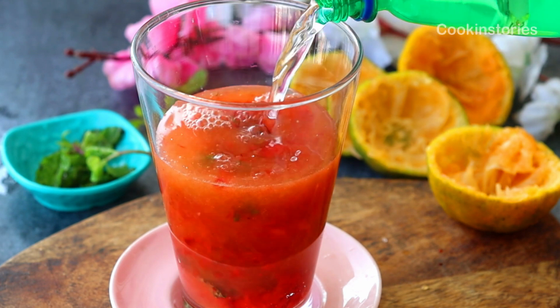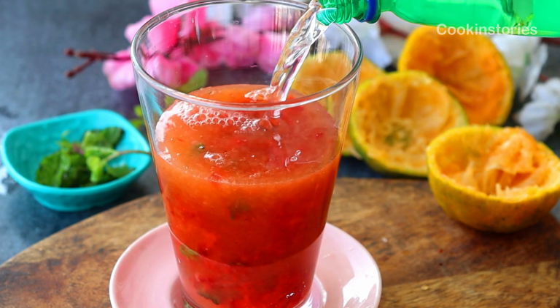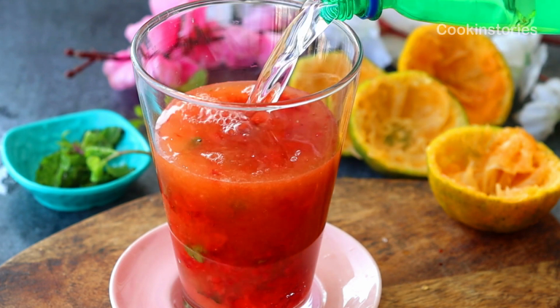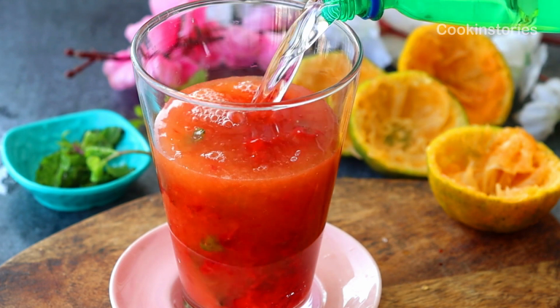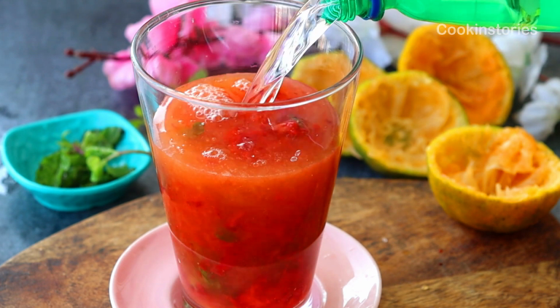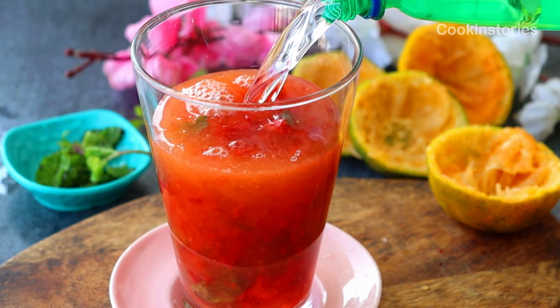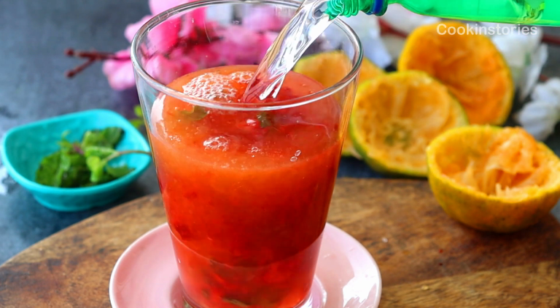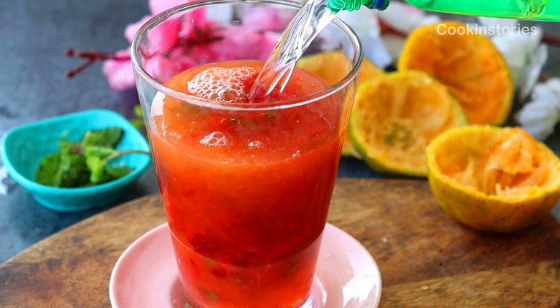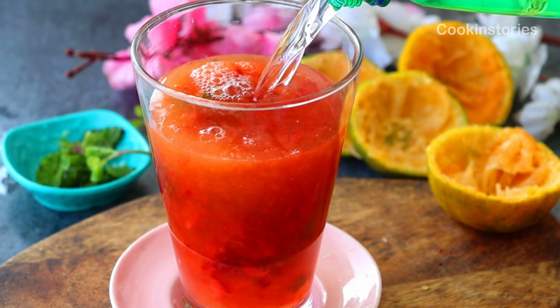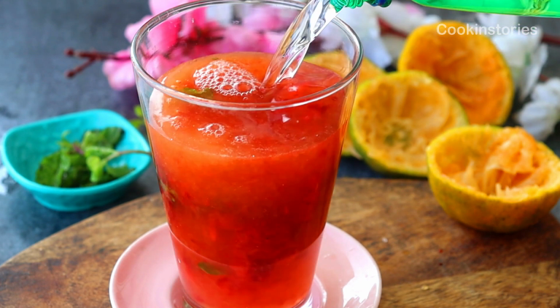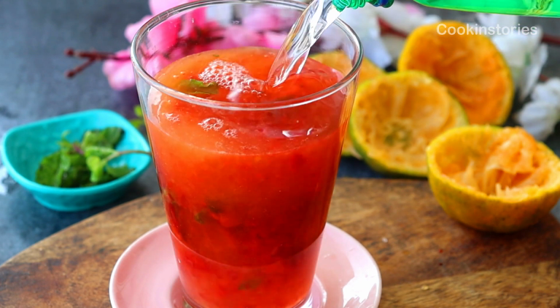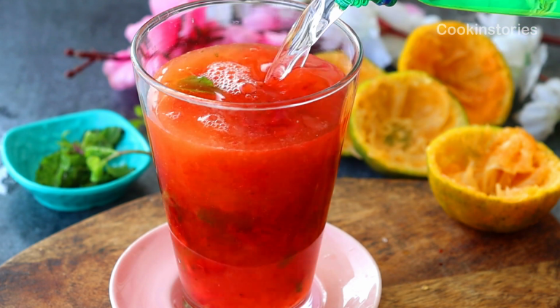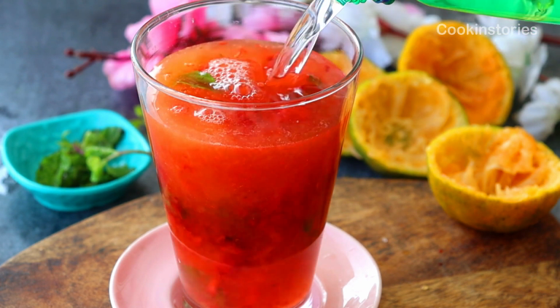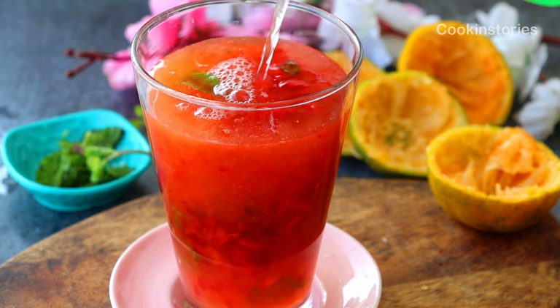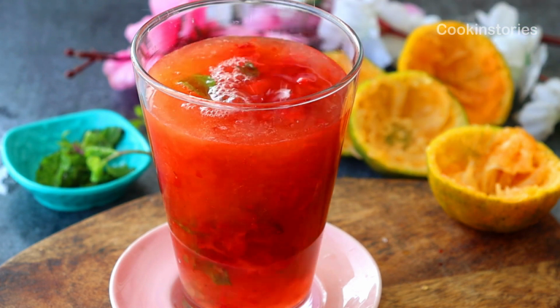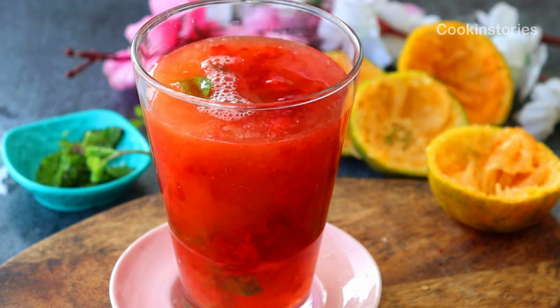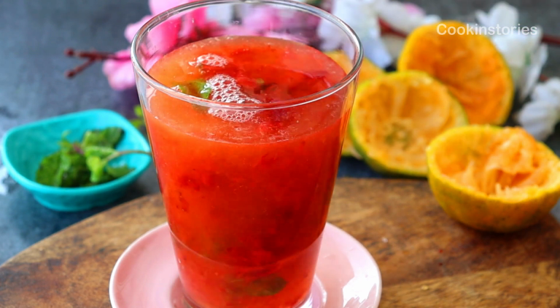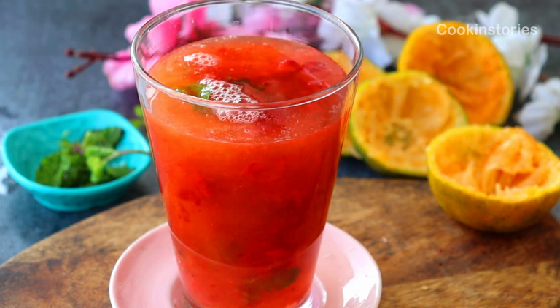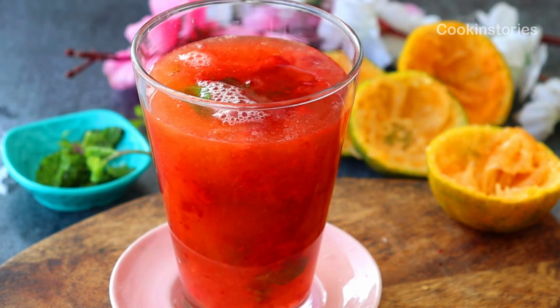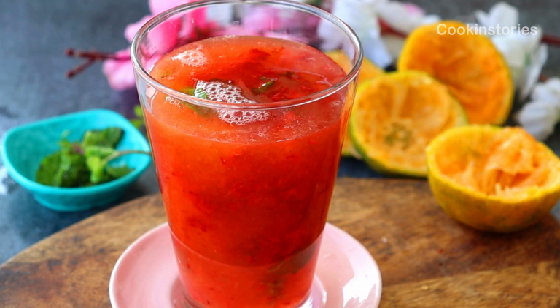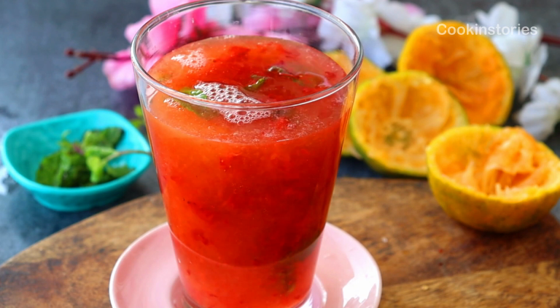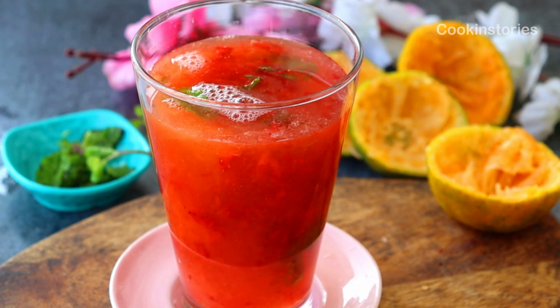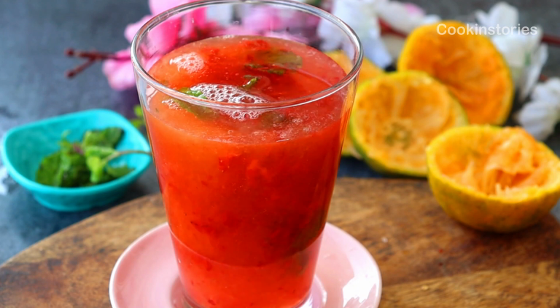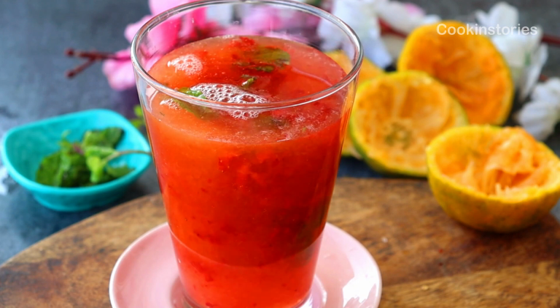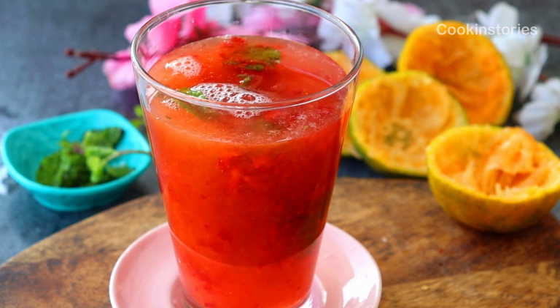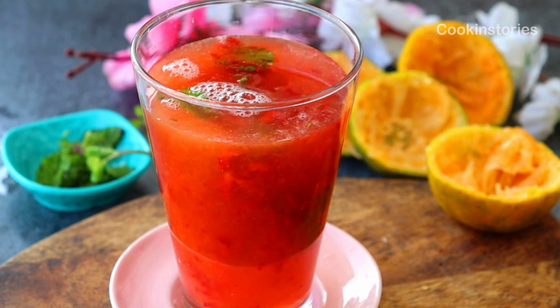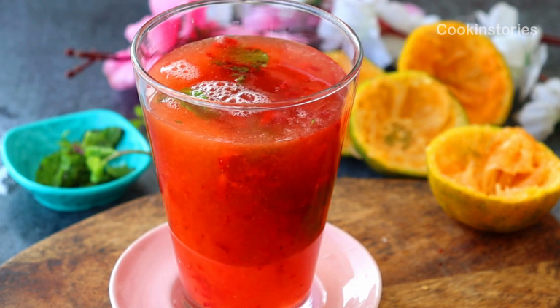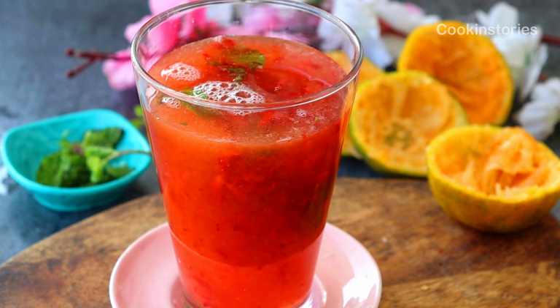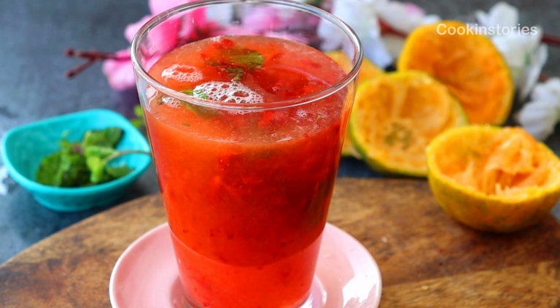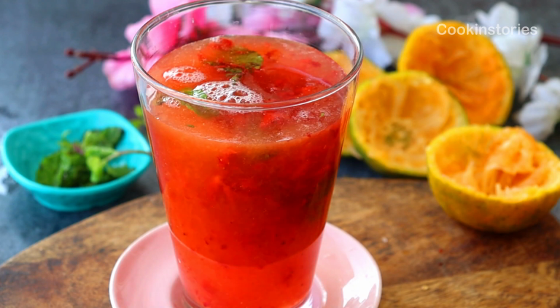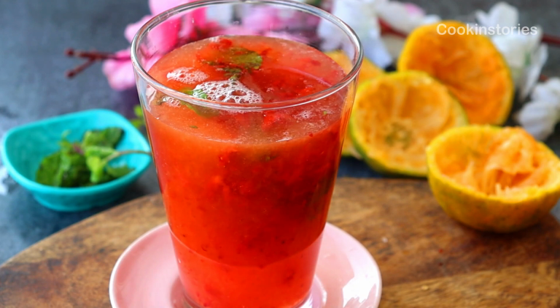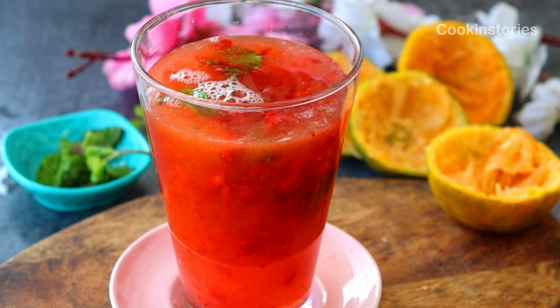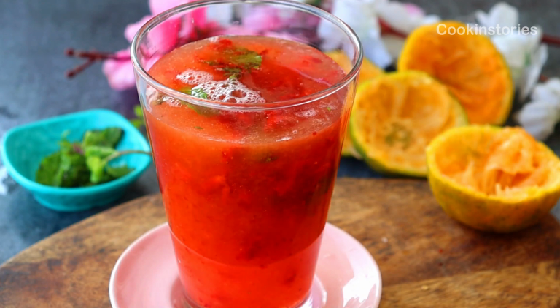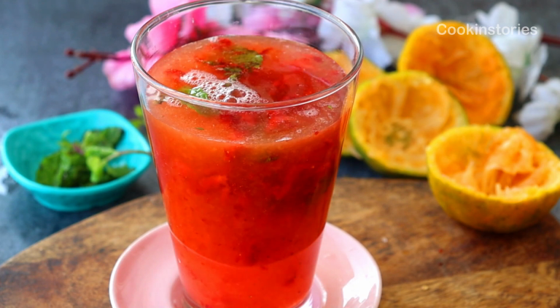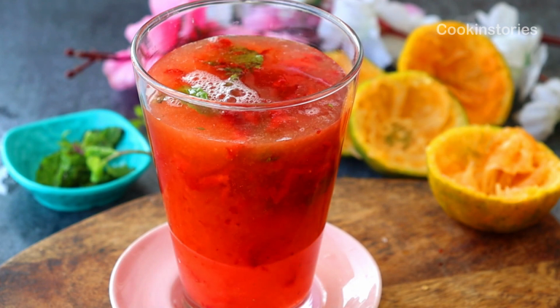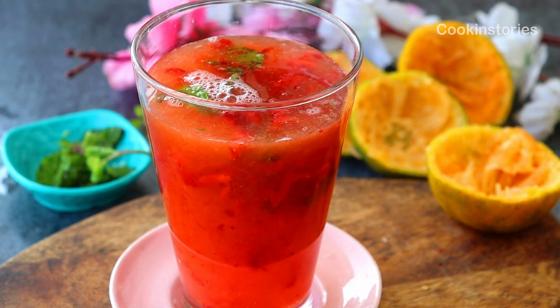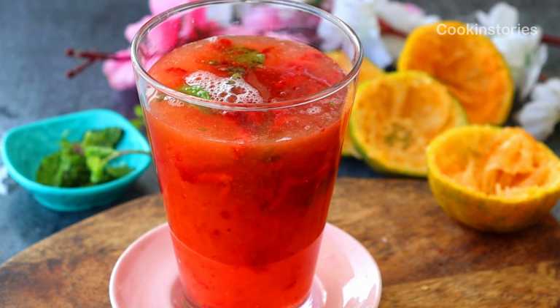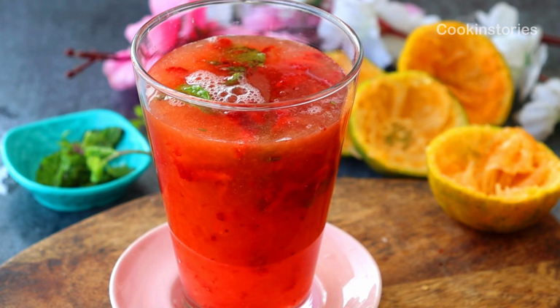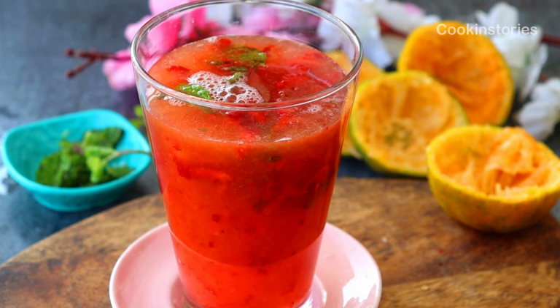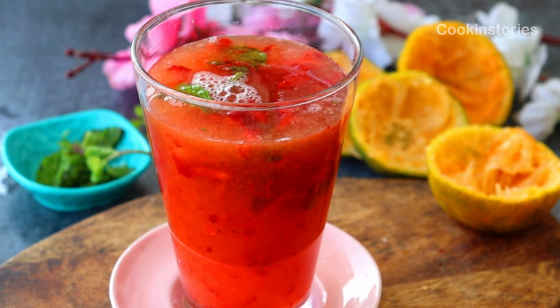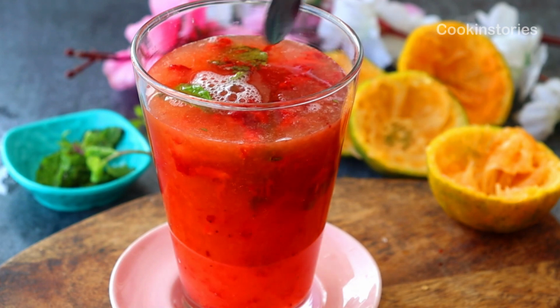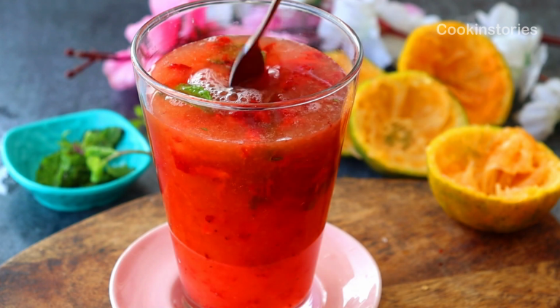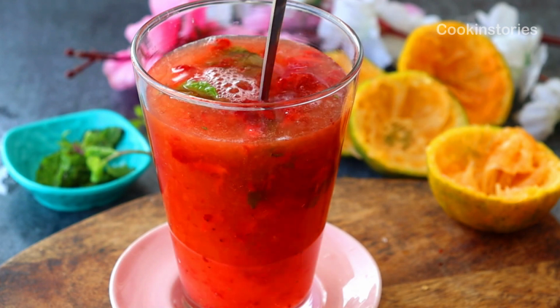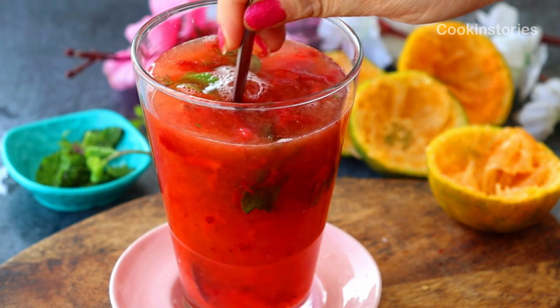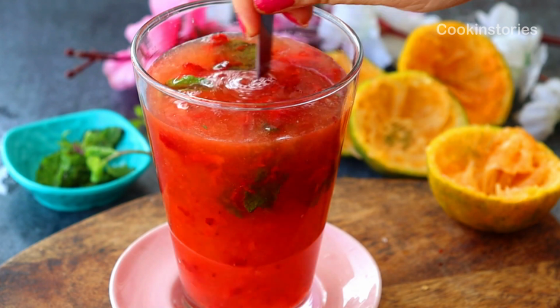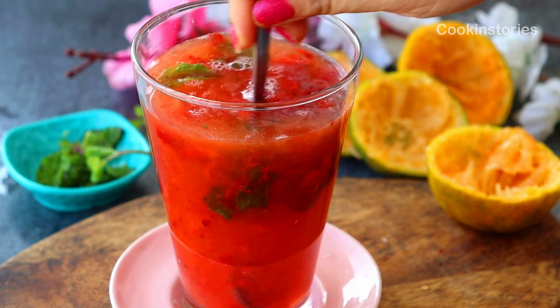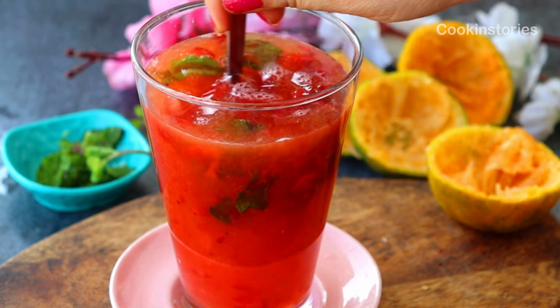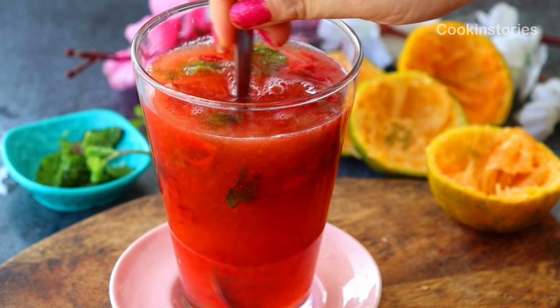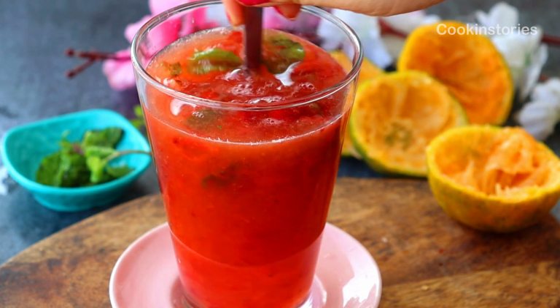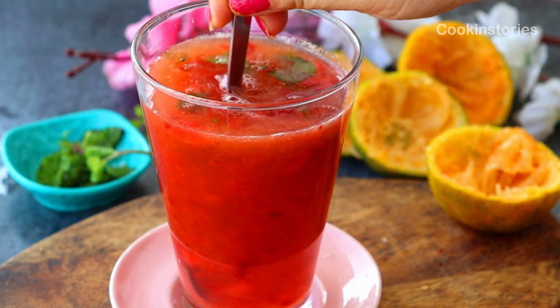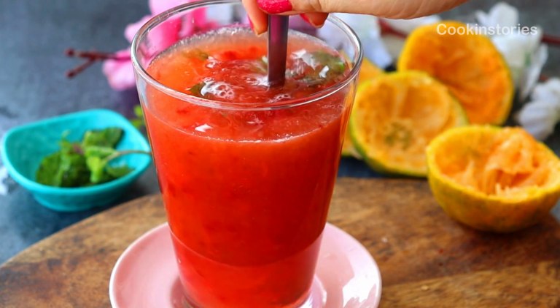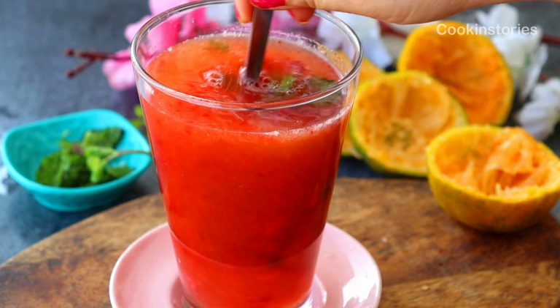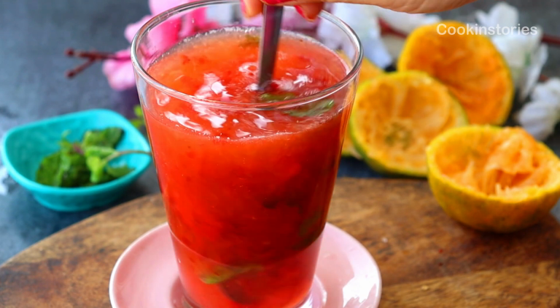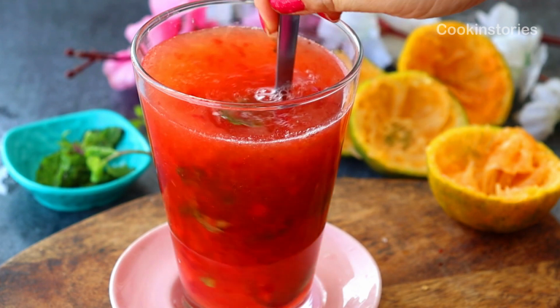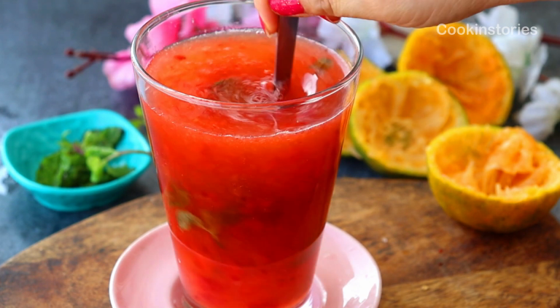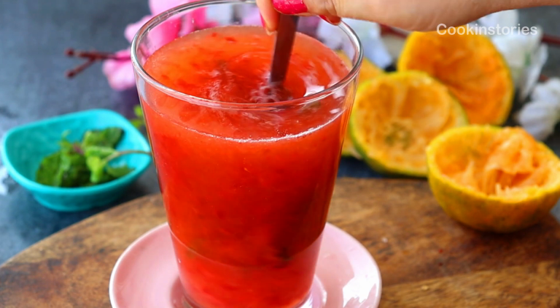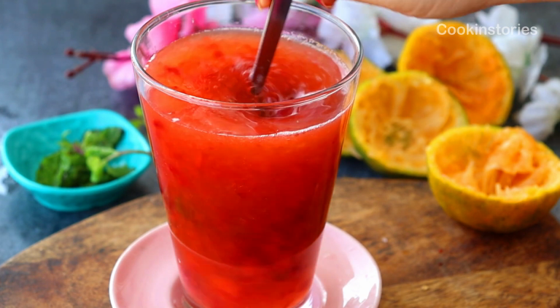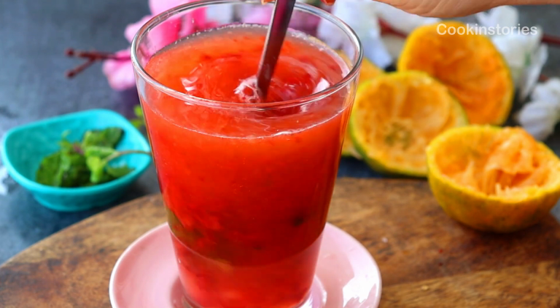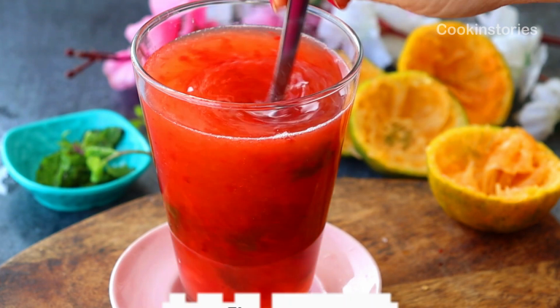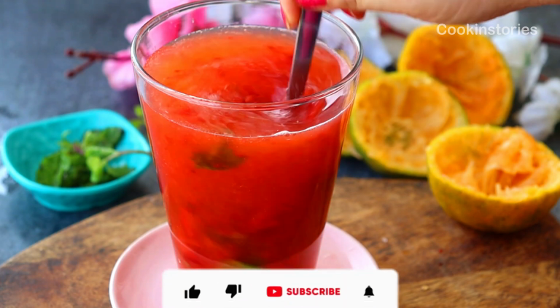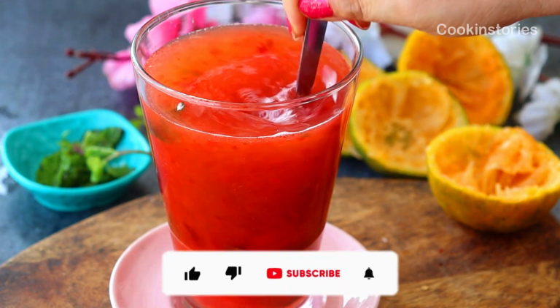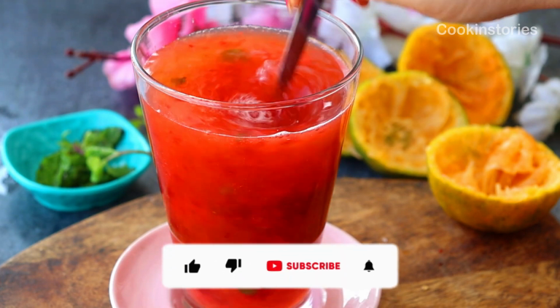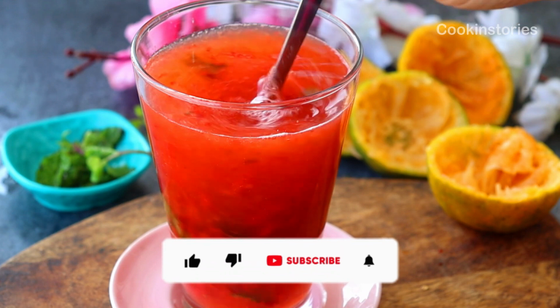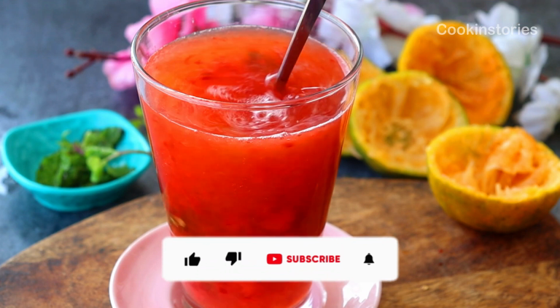Garnish with some mint leaves and strawberry, then serve and enjoy with your friends and family. If you make this recipe, don't forget to comment in the comment section below.